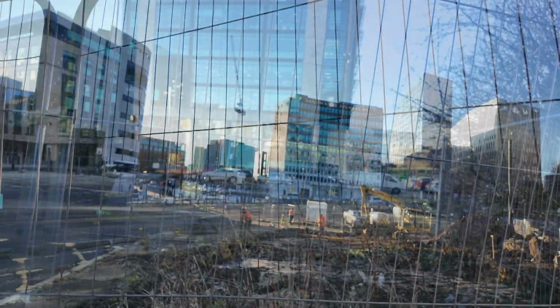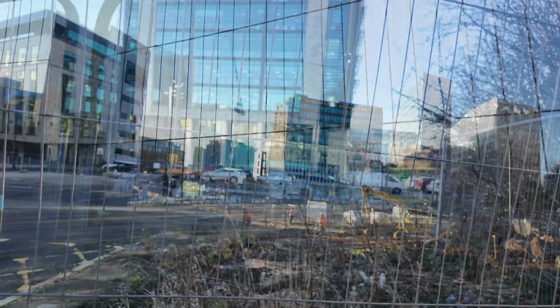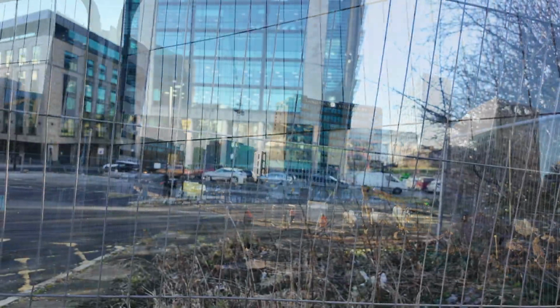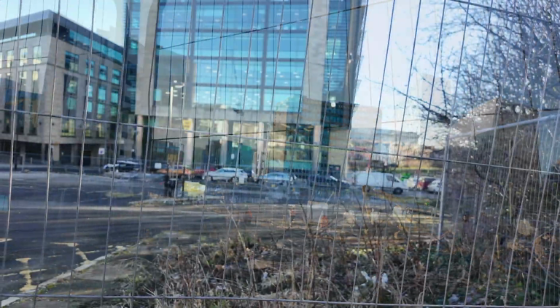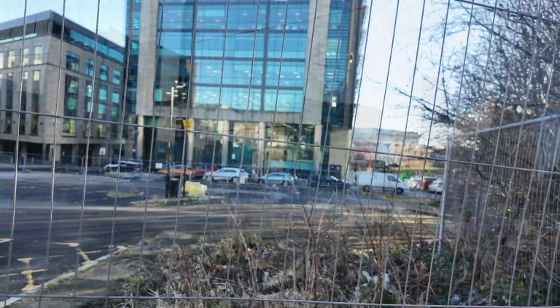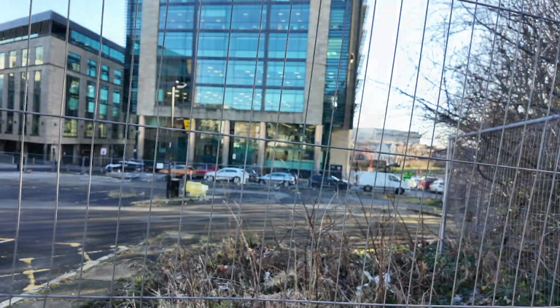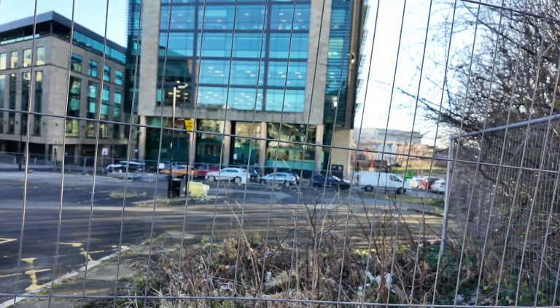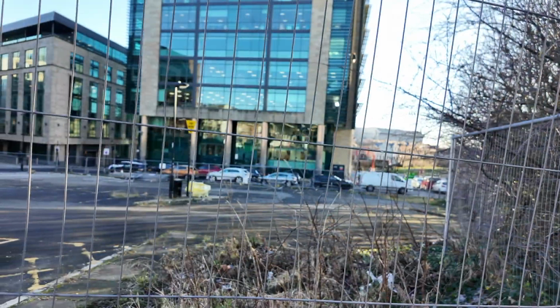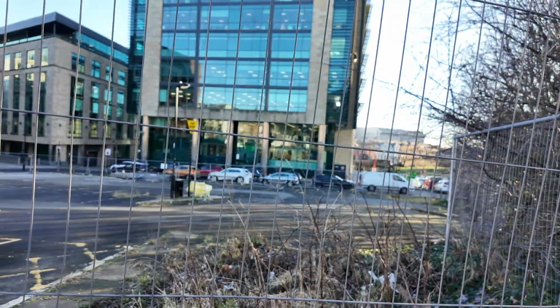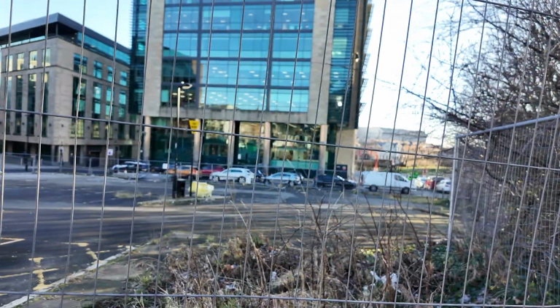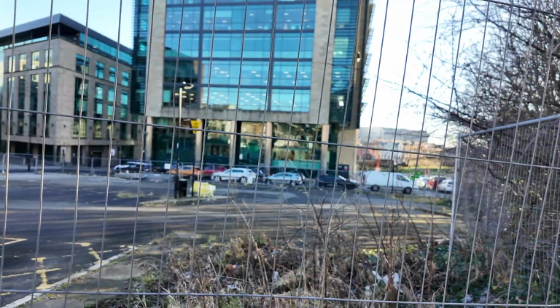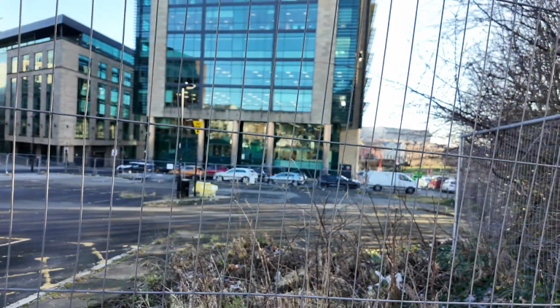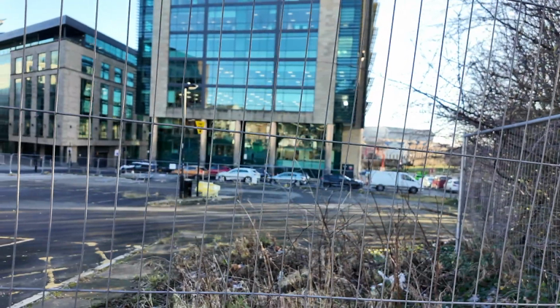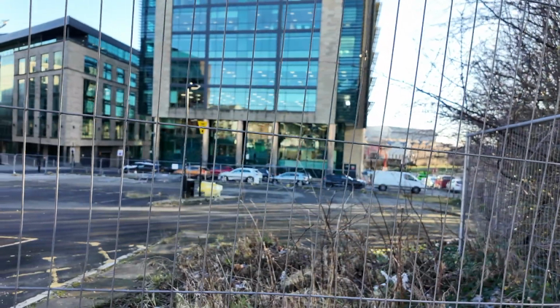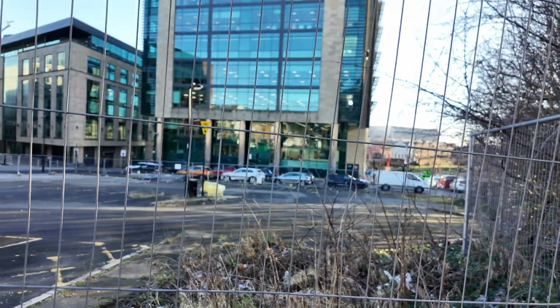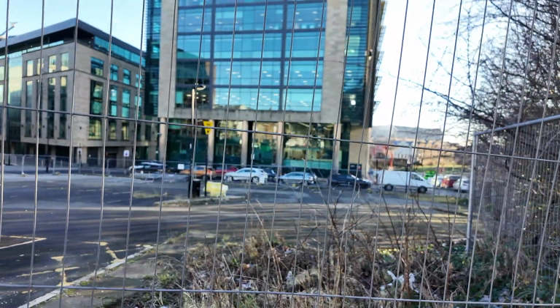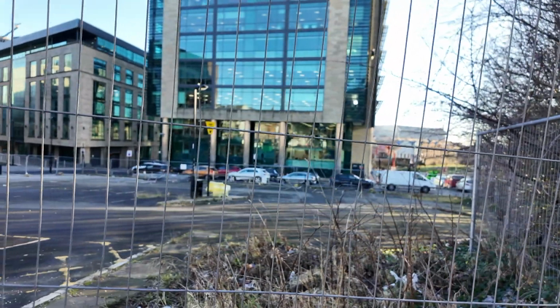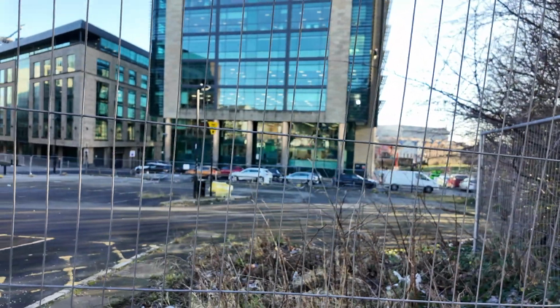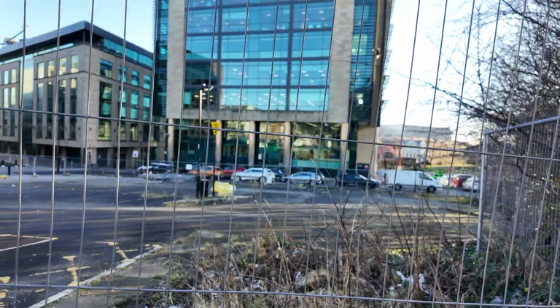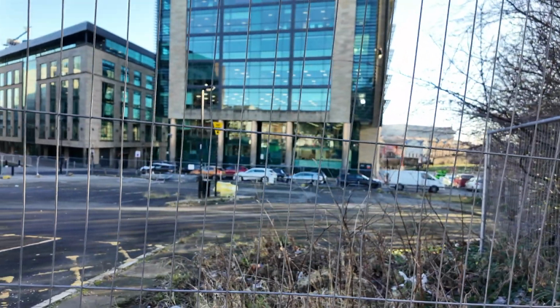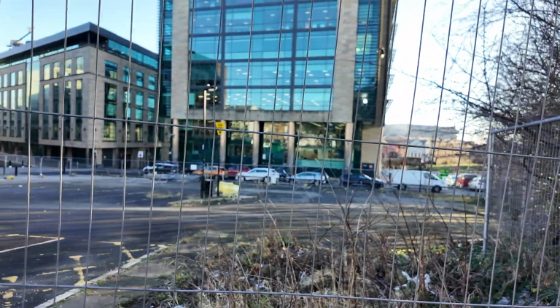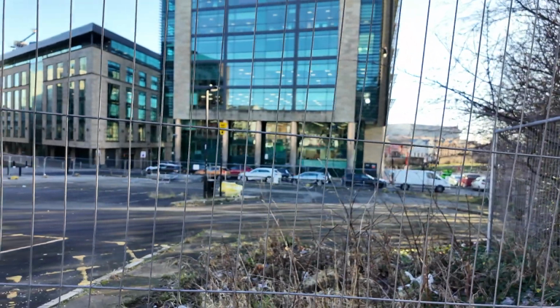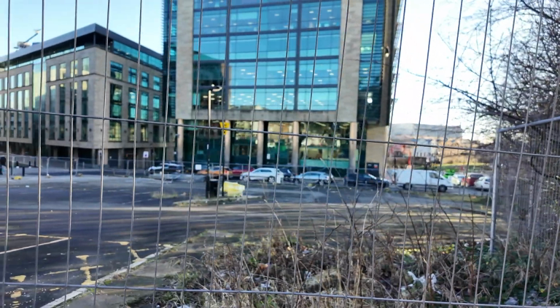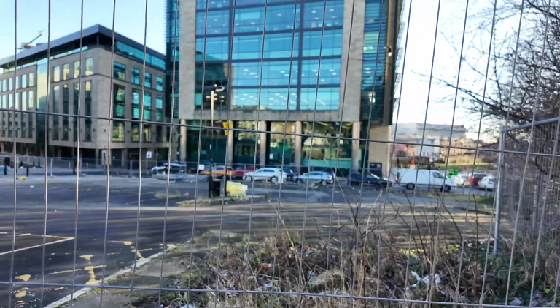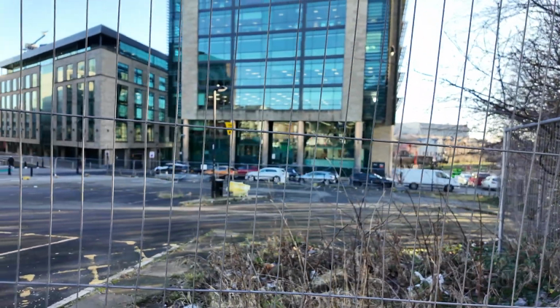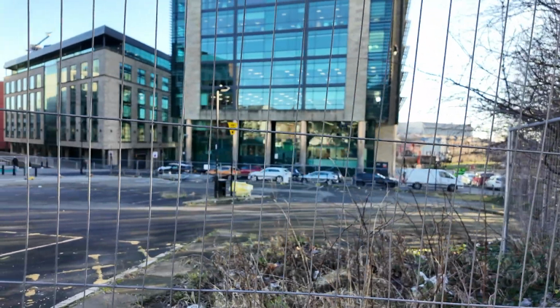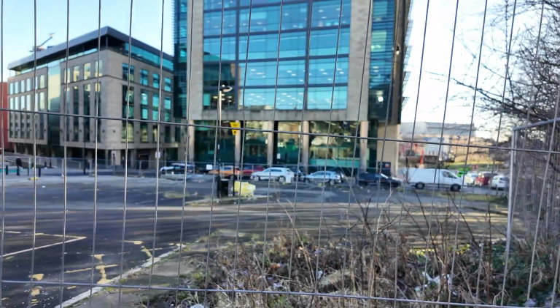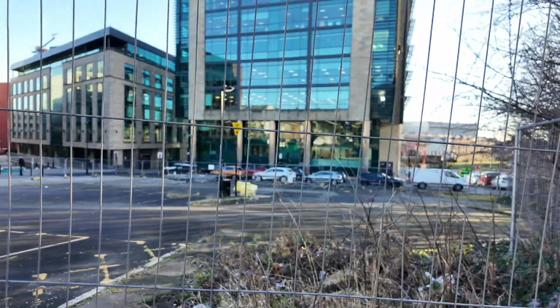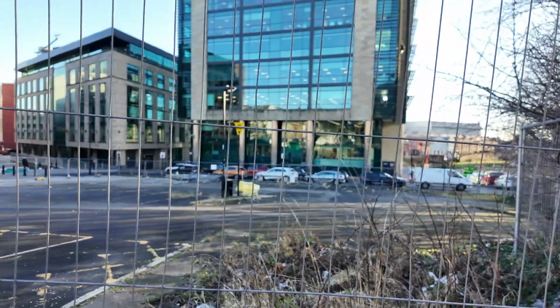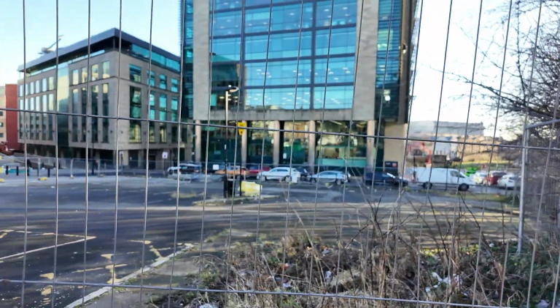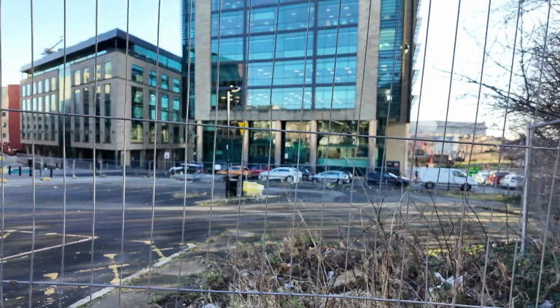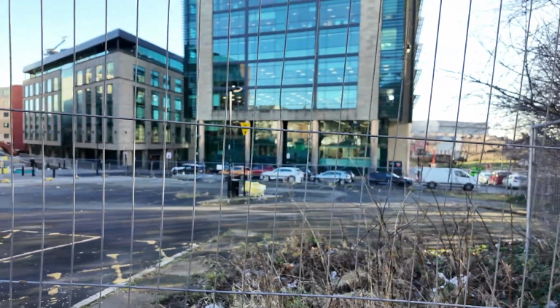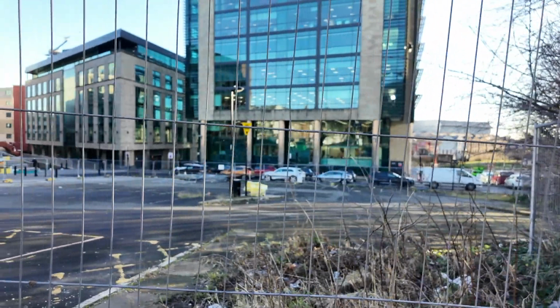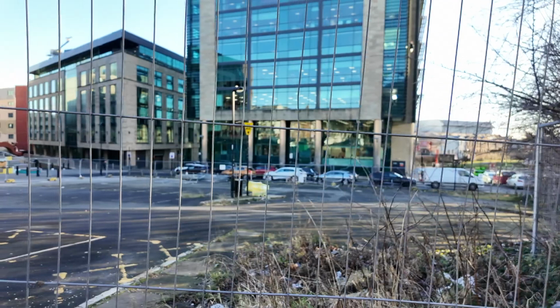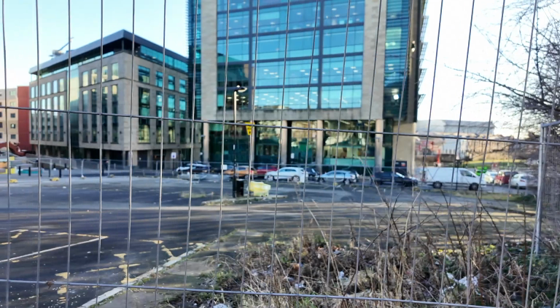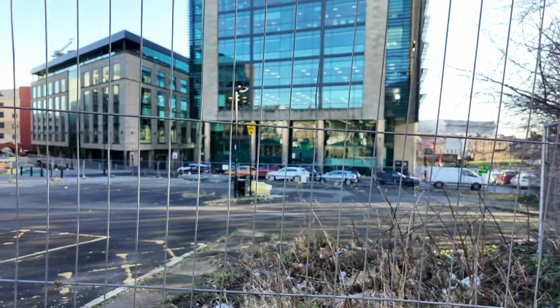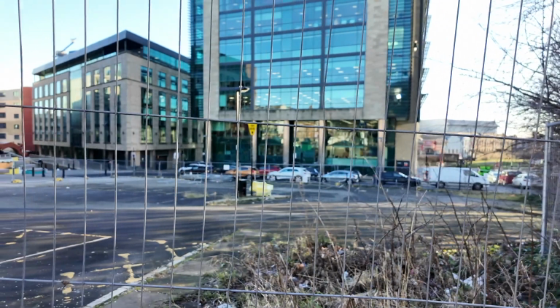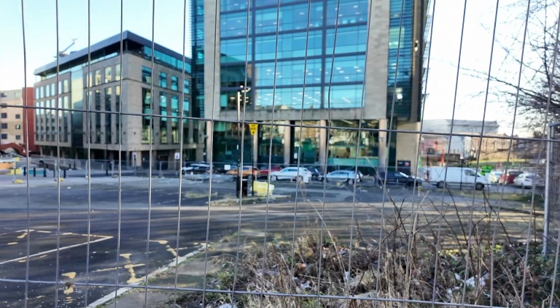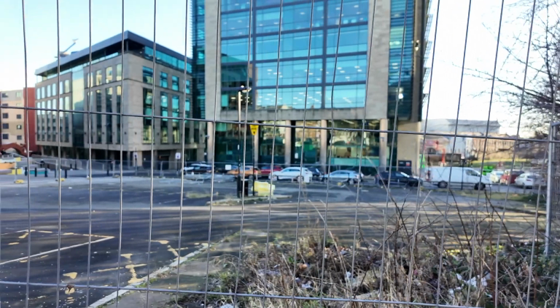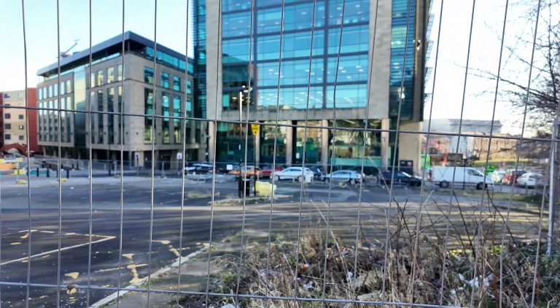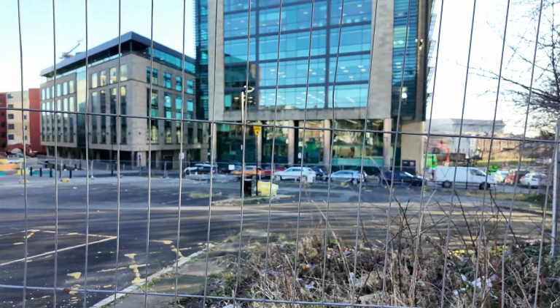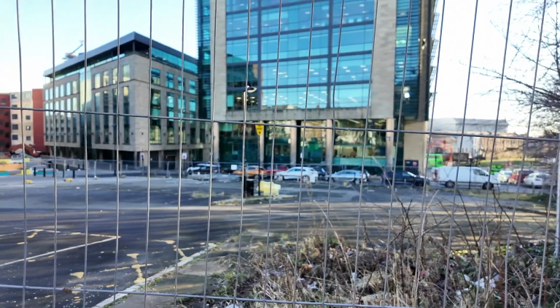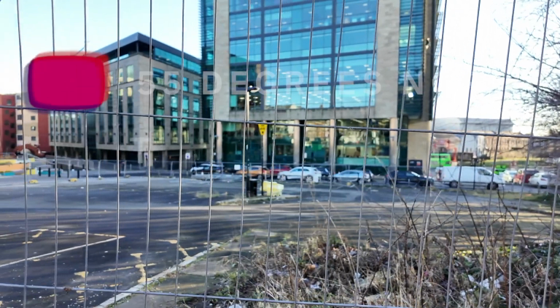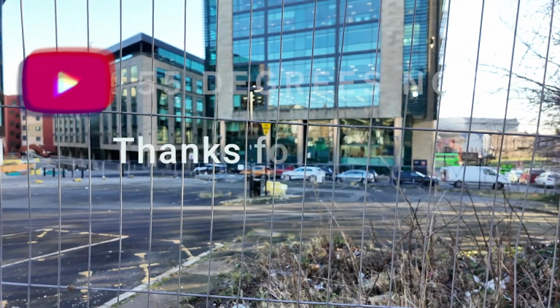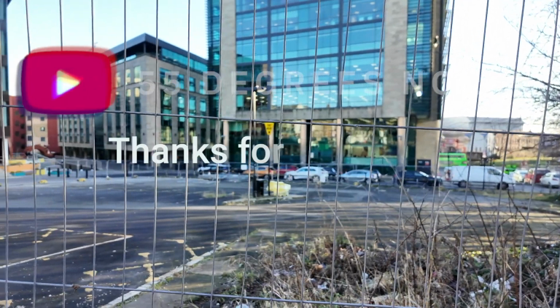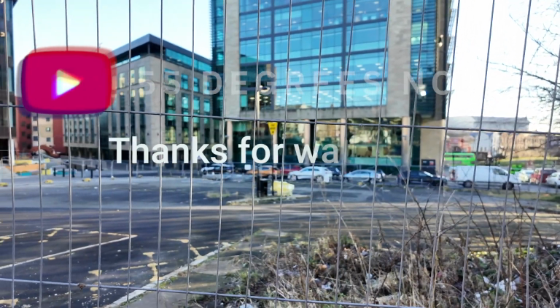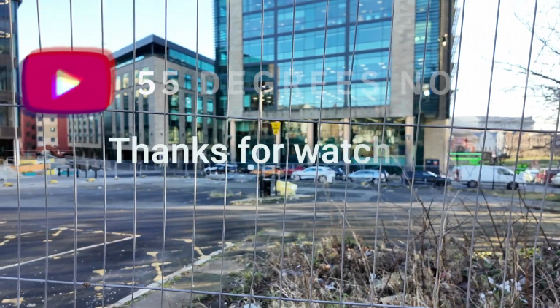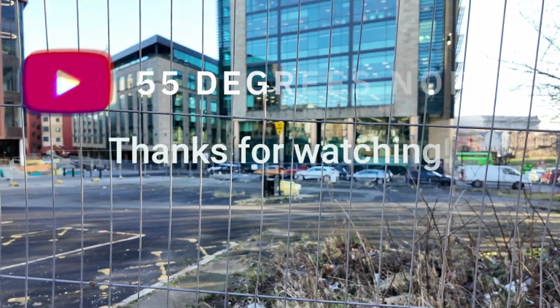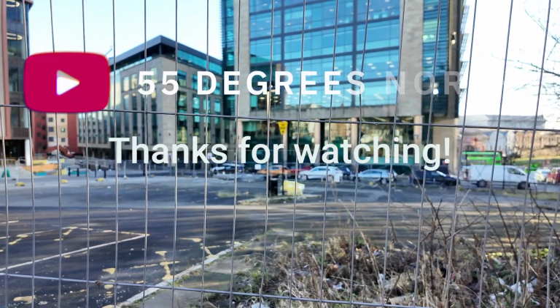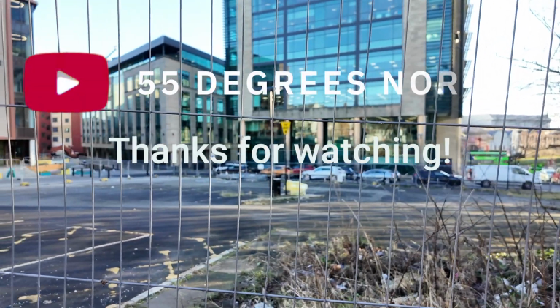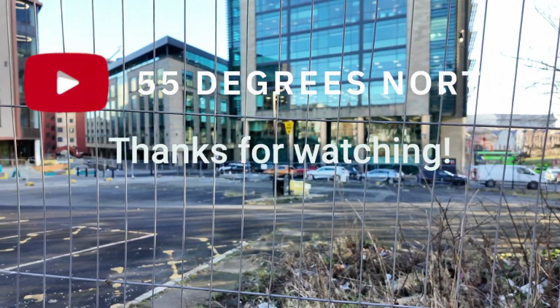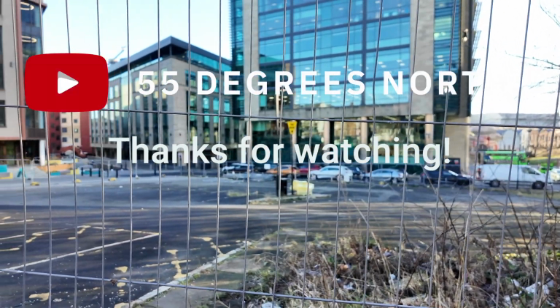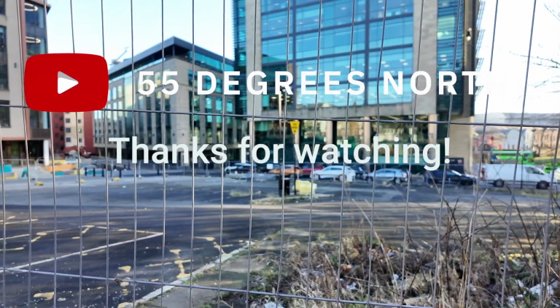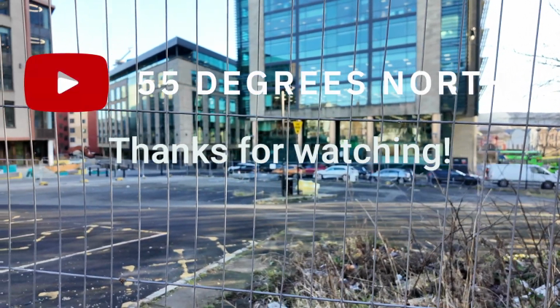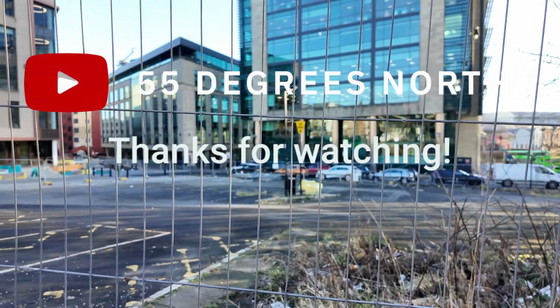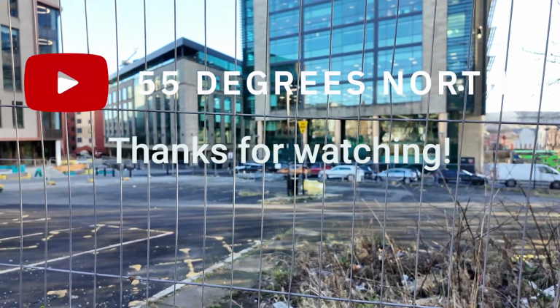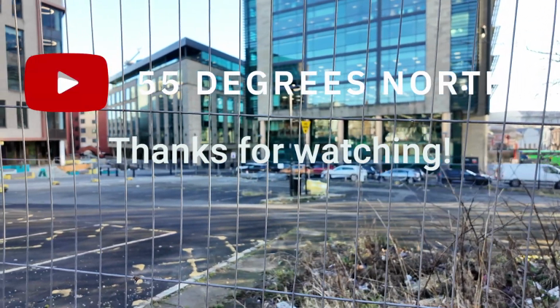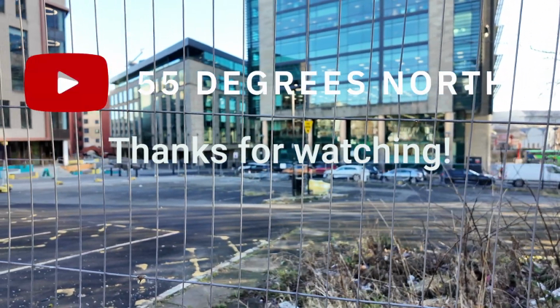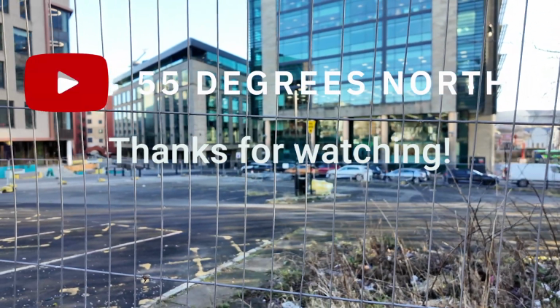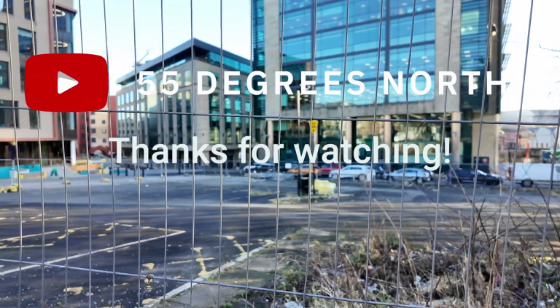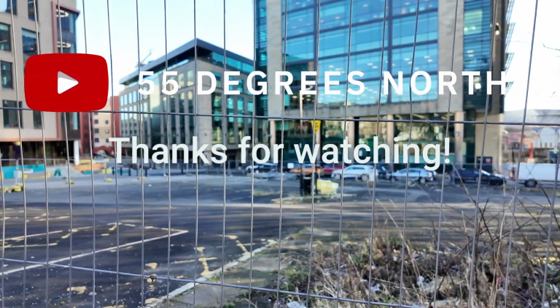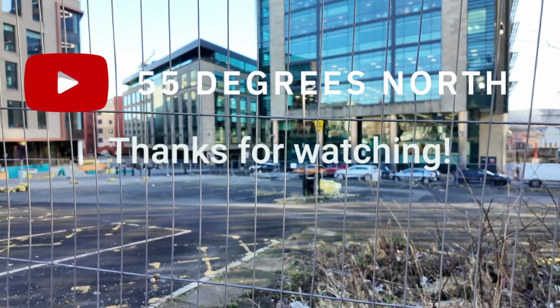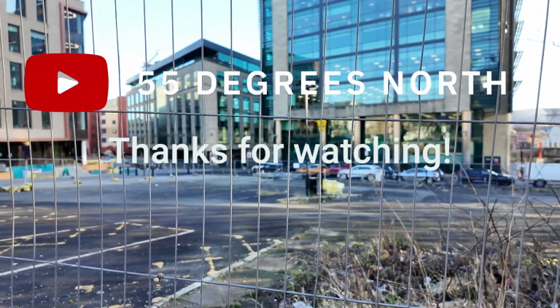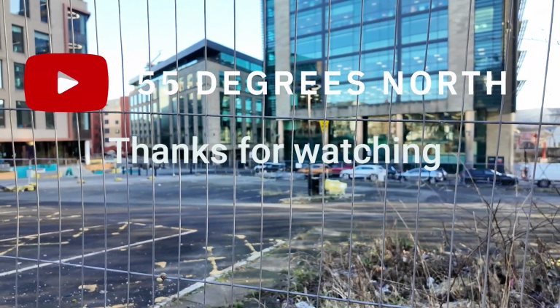Now at the top part of the site on Strawberry Place, no work has been done here at all since my last visit.